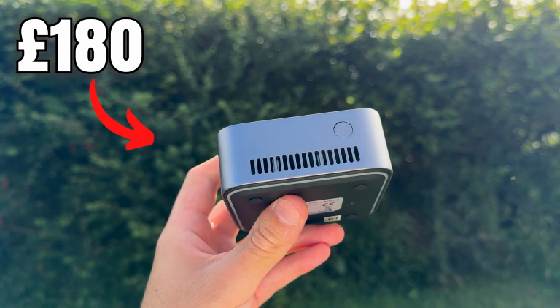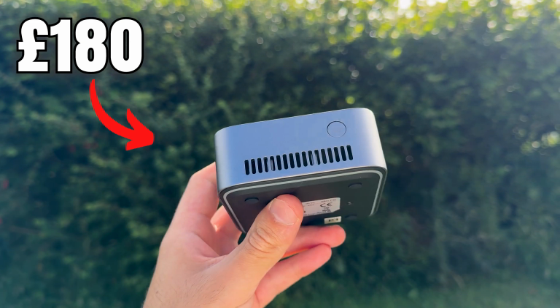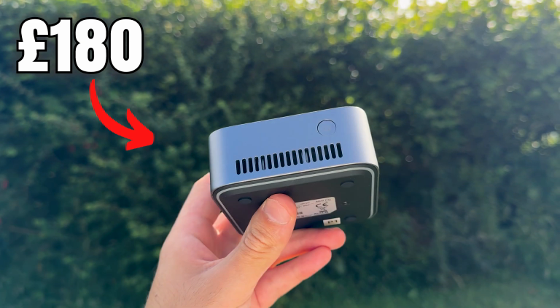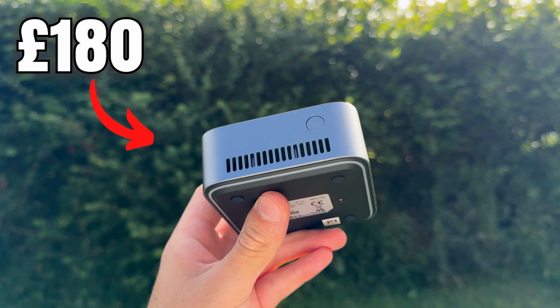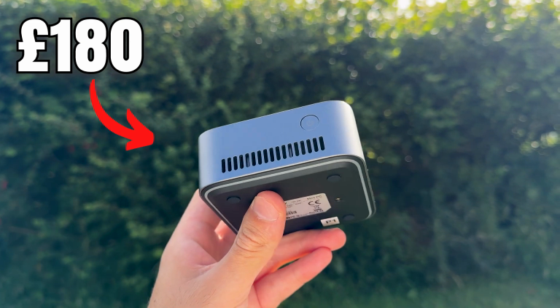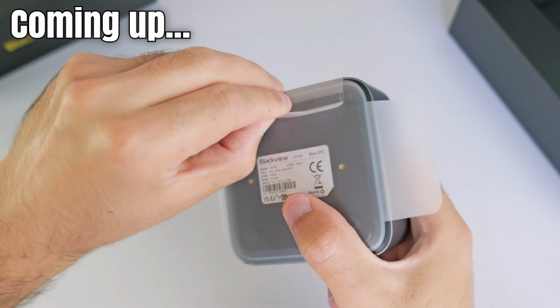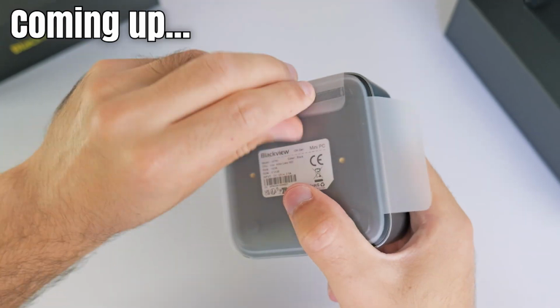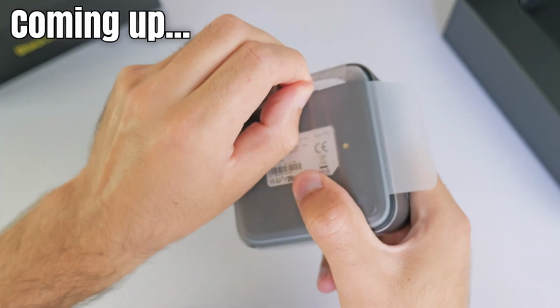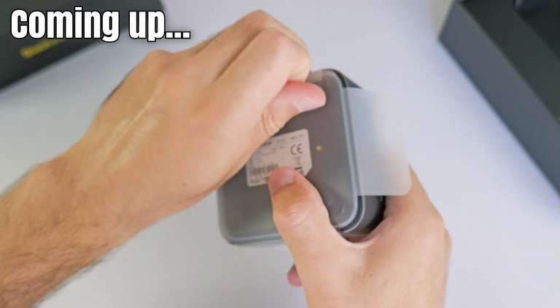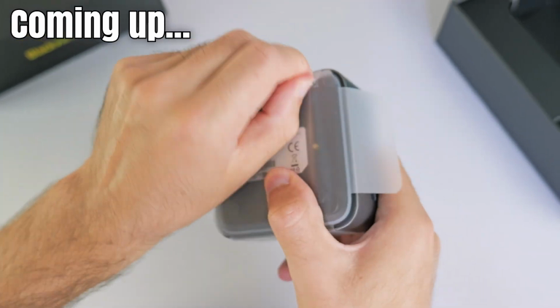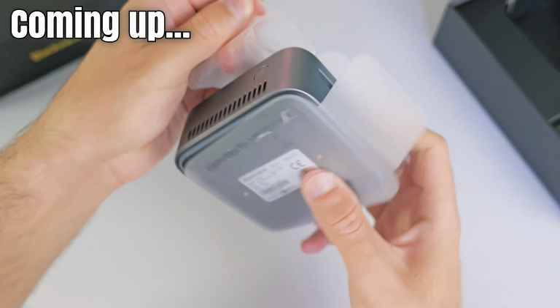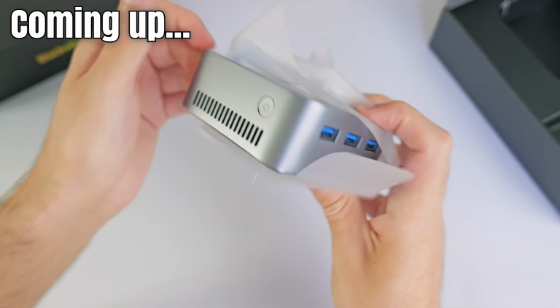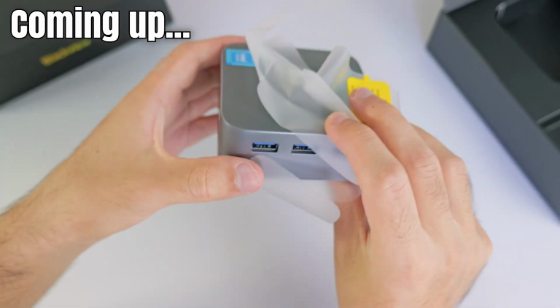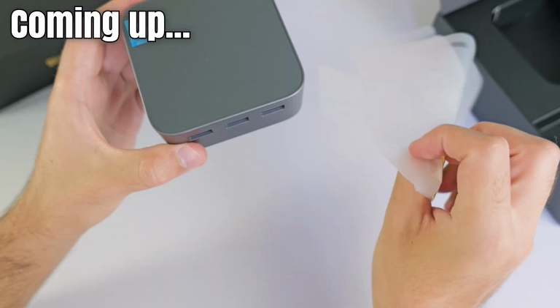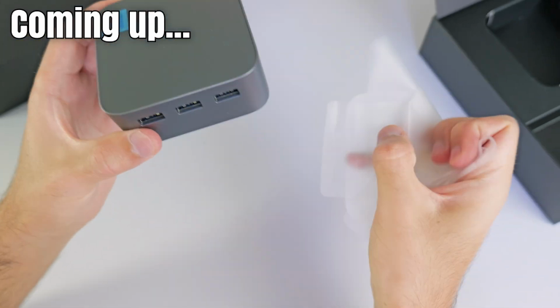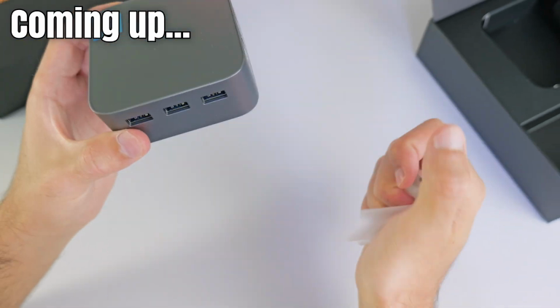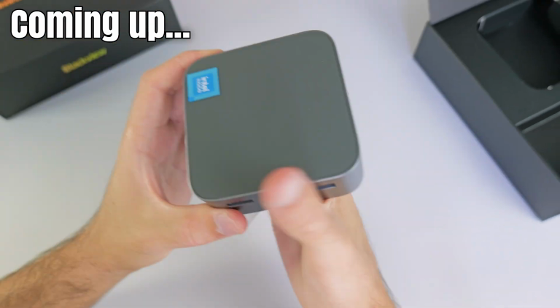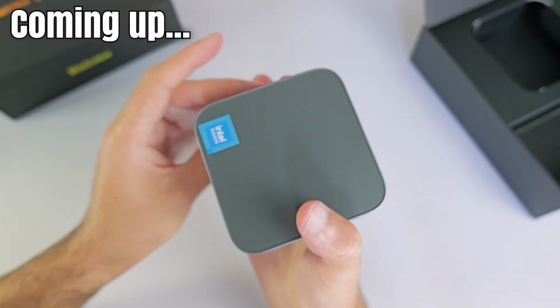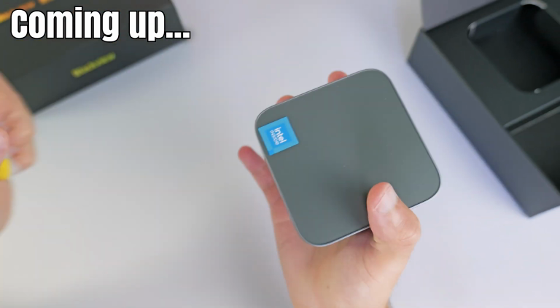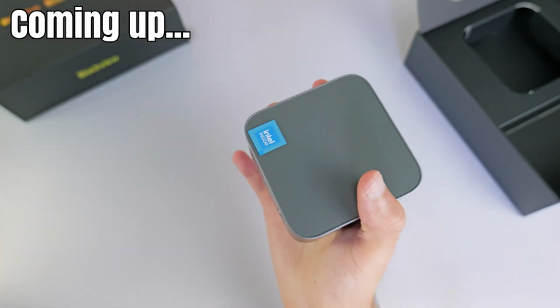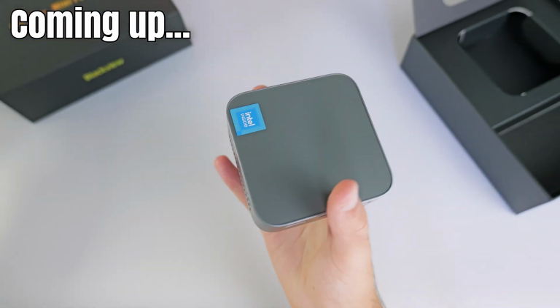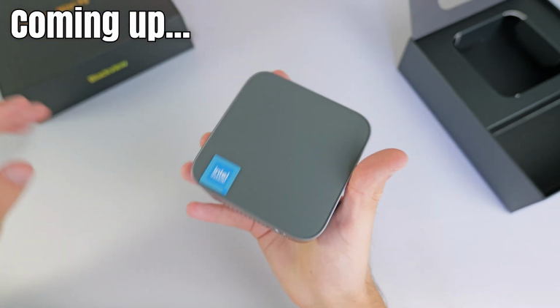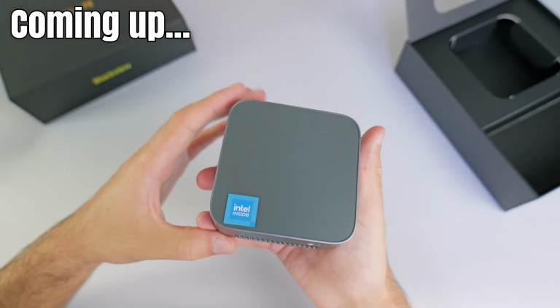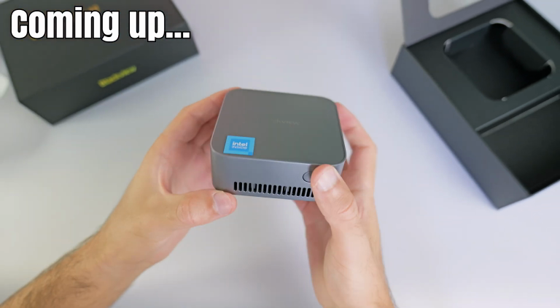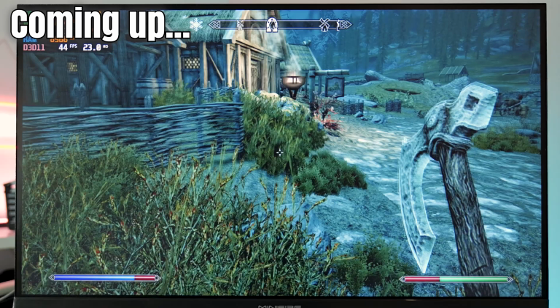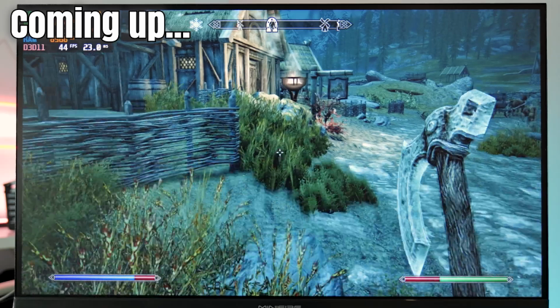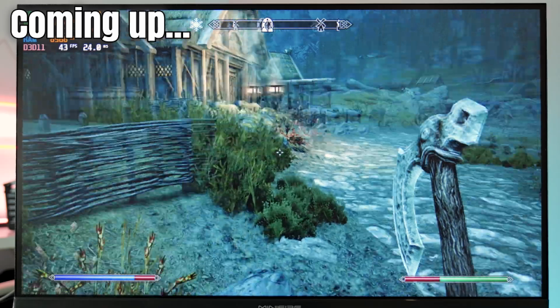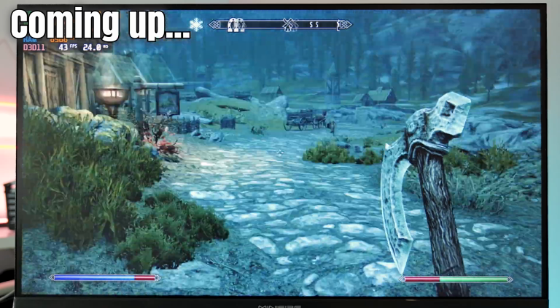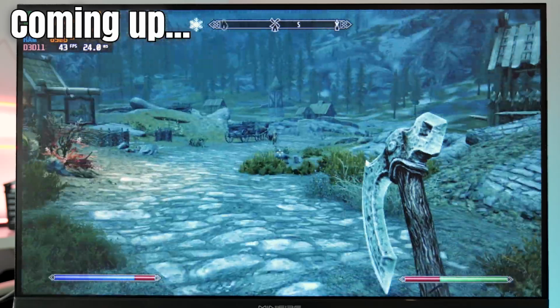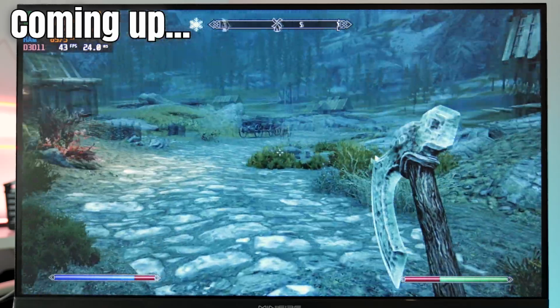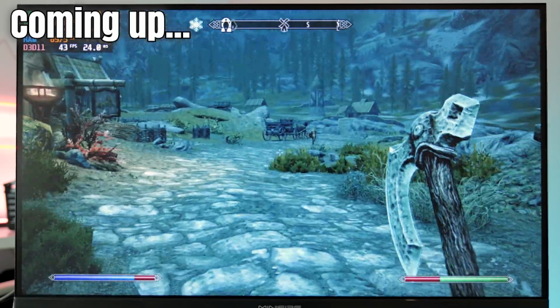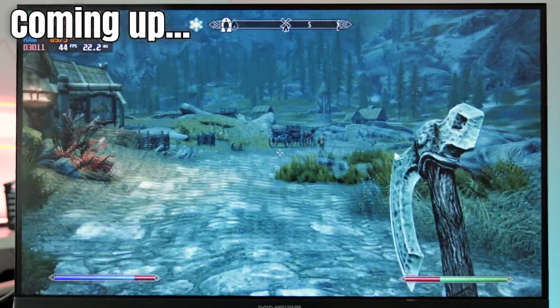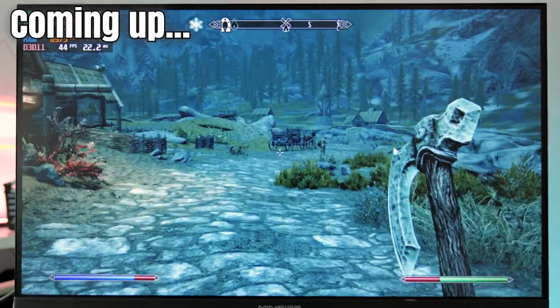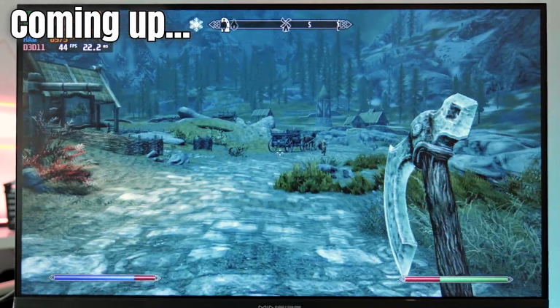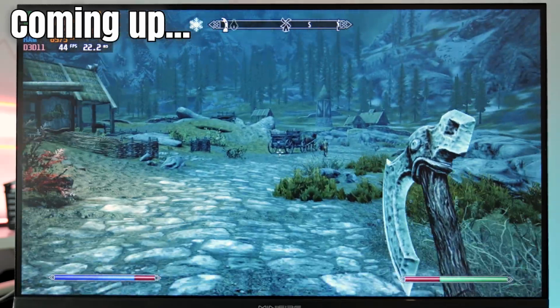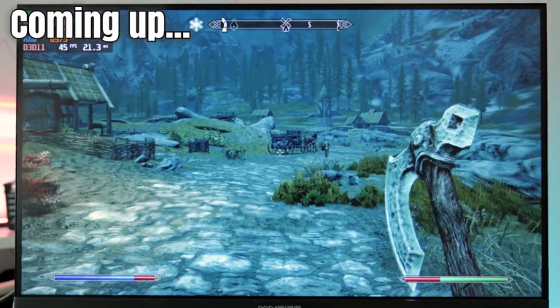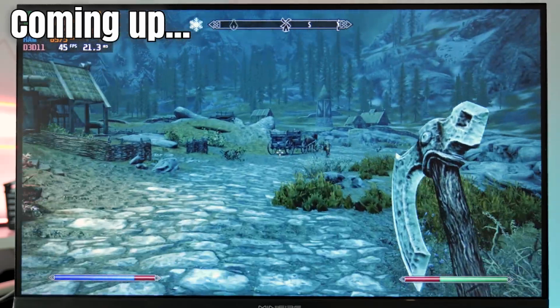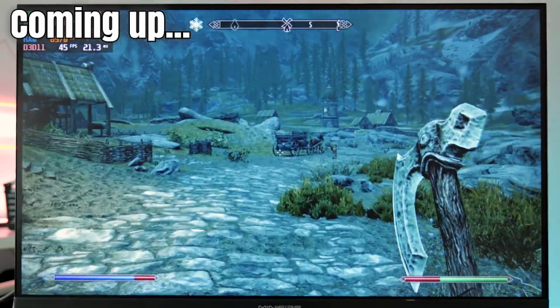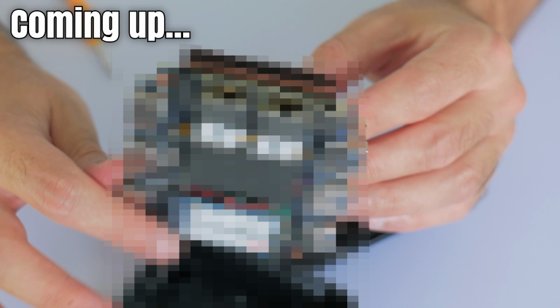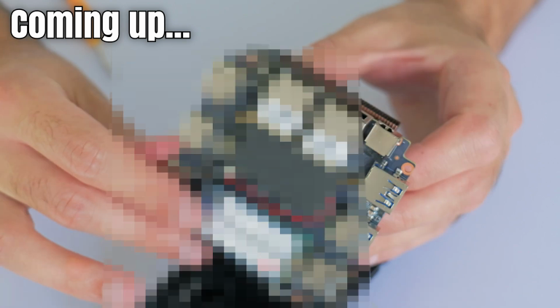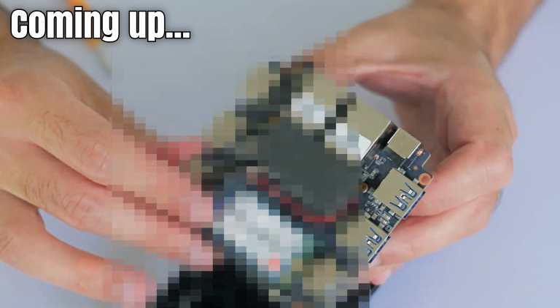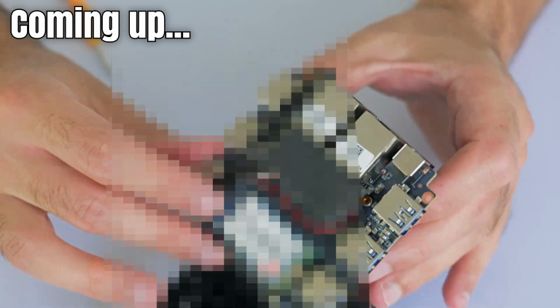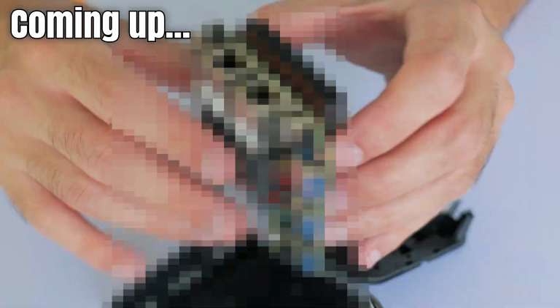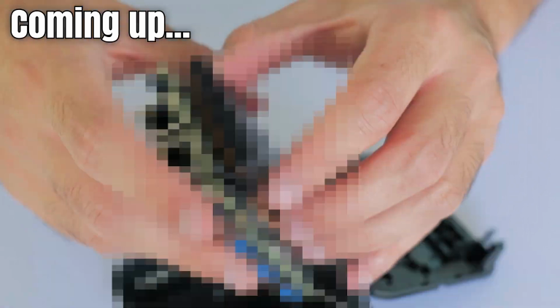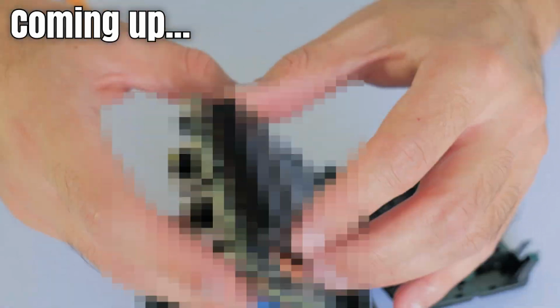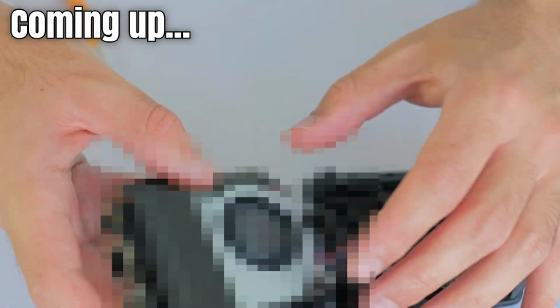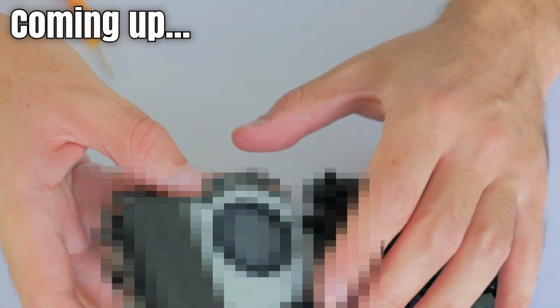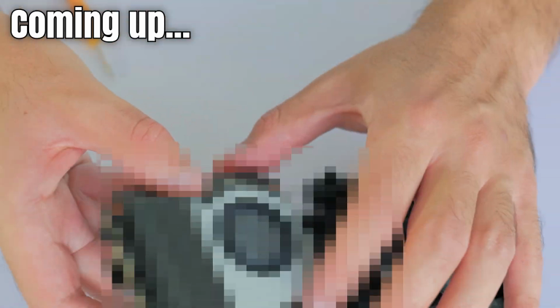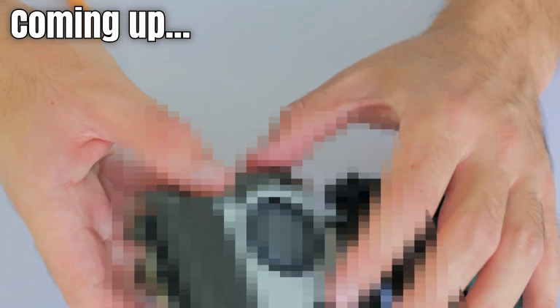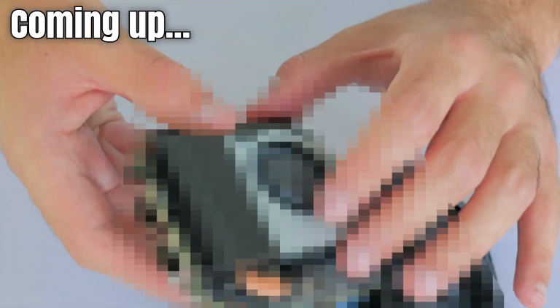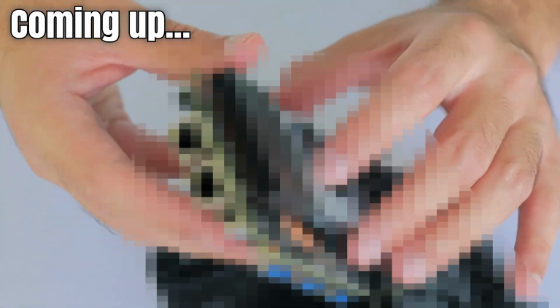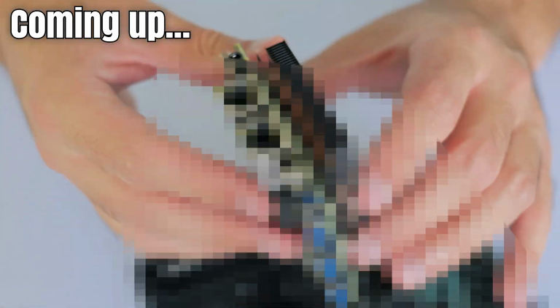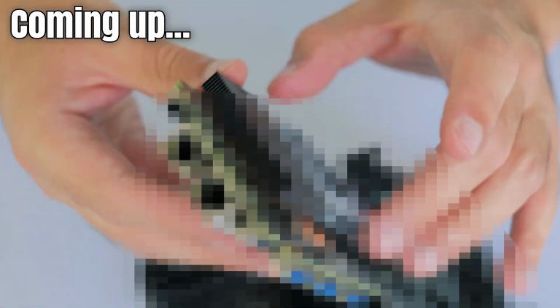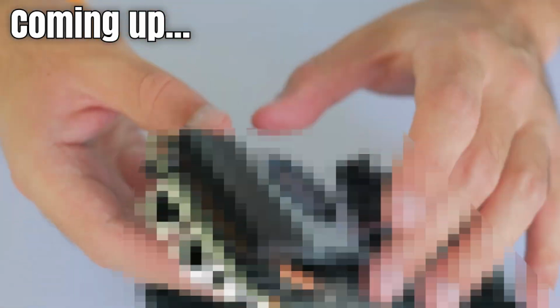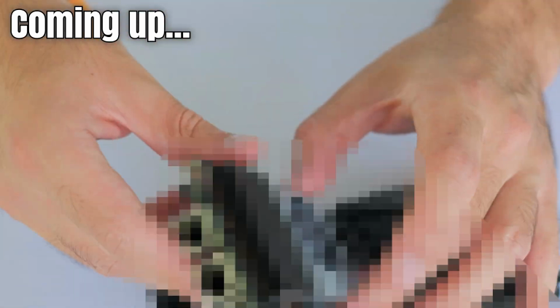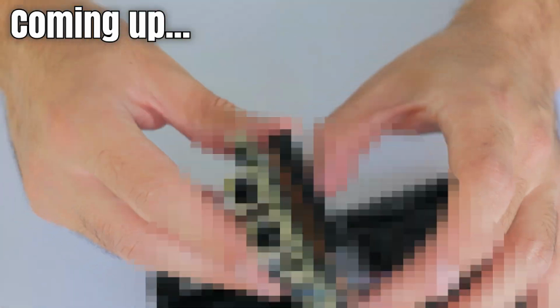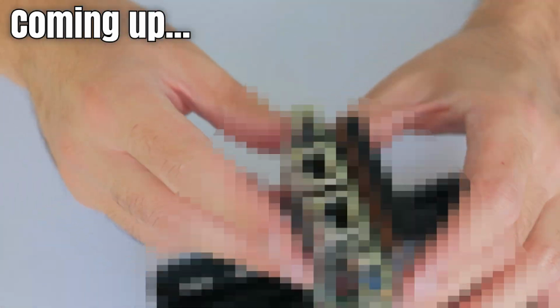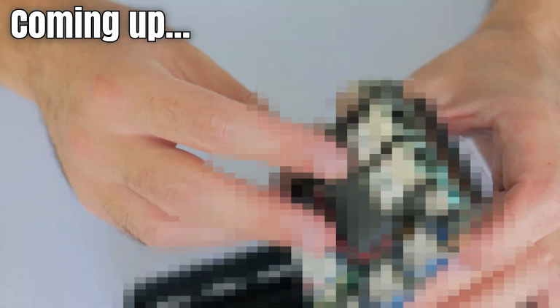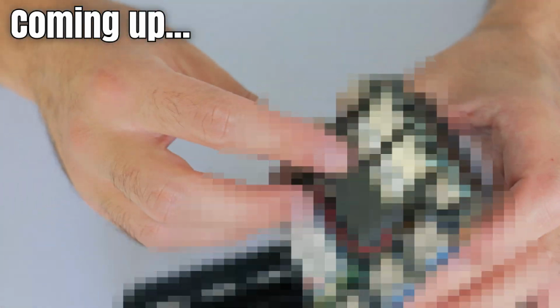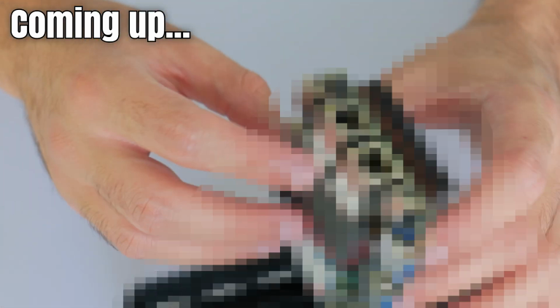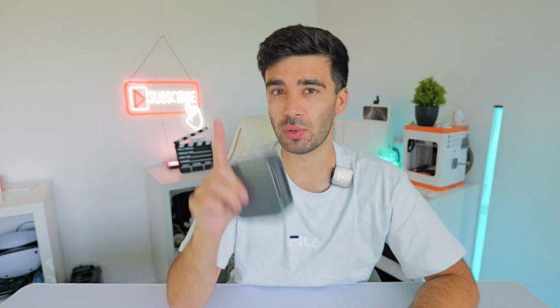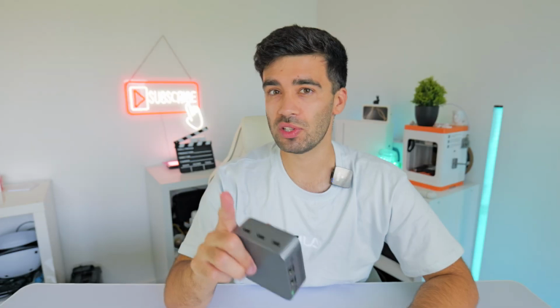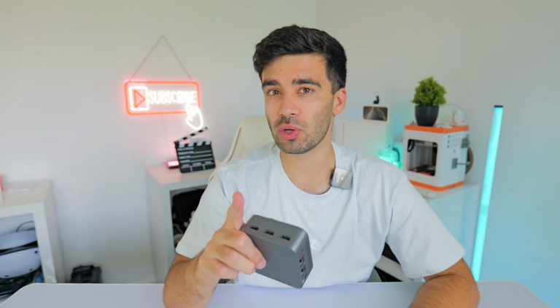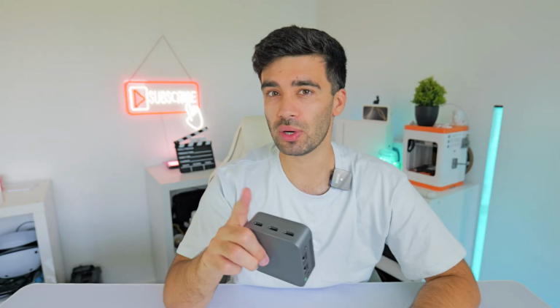In this video, we're going to be unboxing it and testing out the gaming performance. I'm also going to be tearing it down to see what's inside, so enjoy.